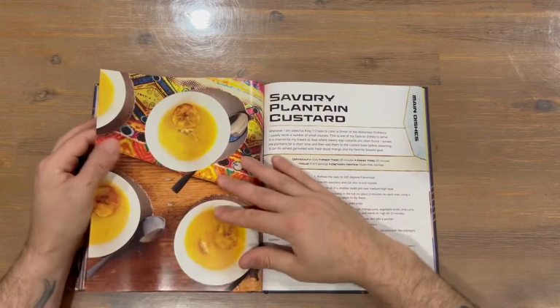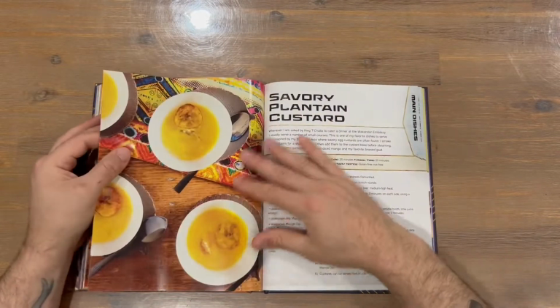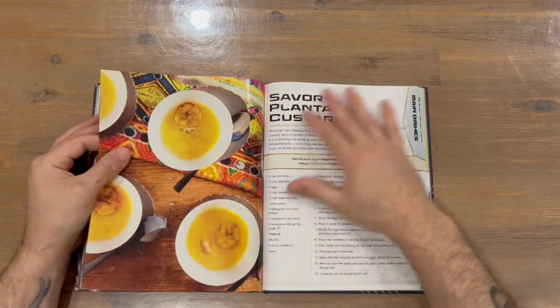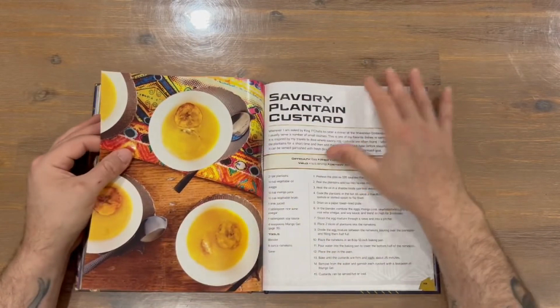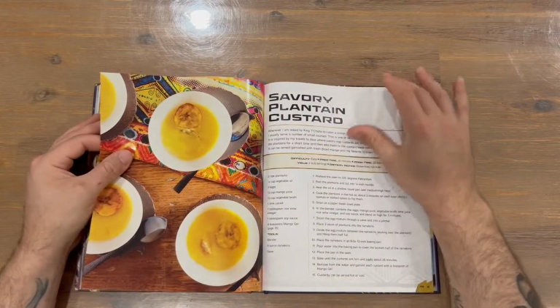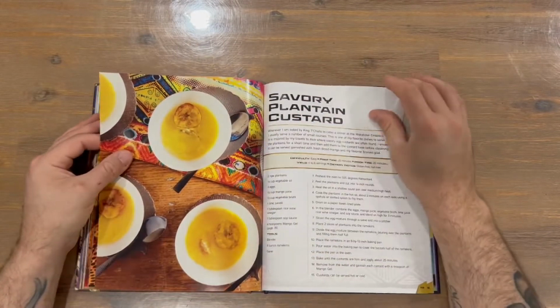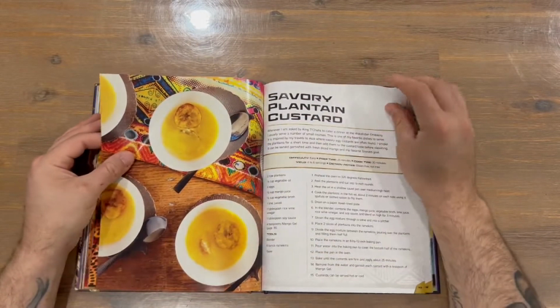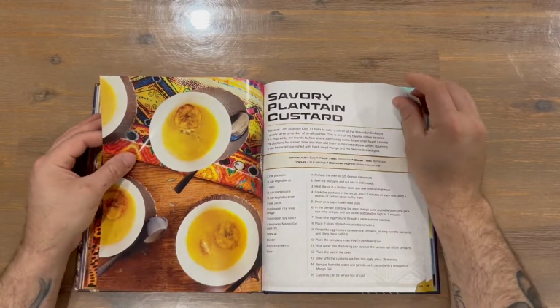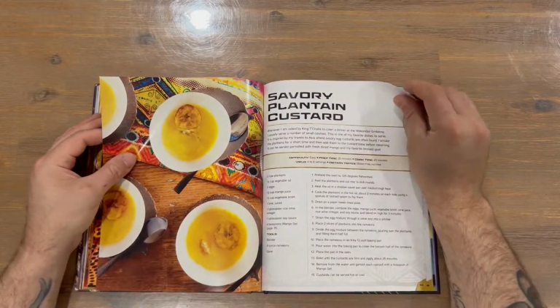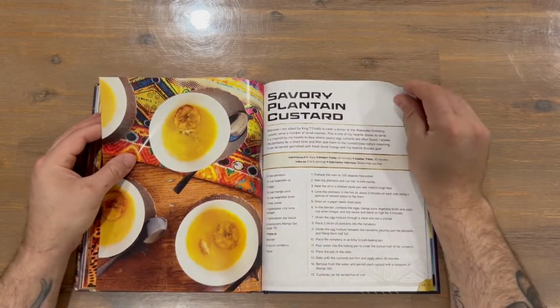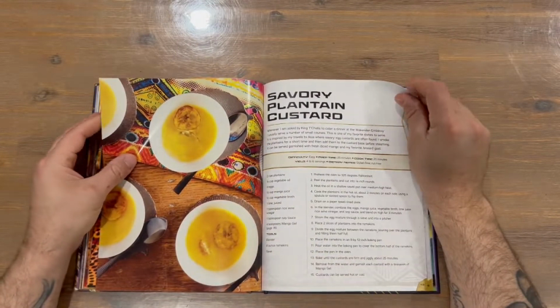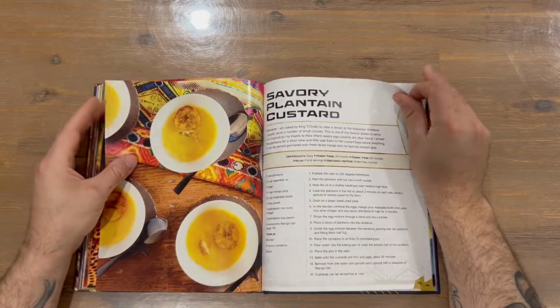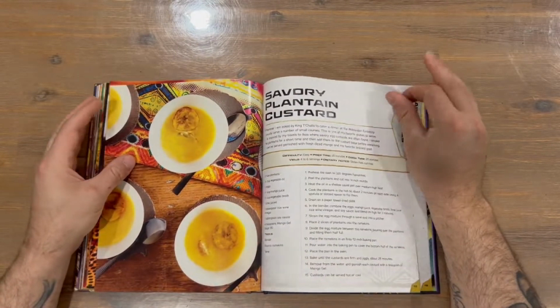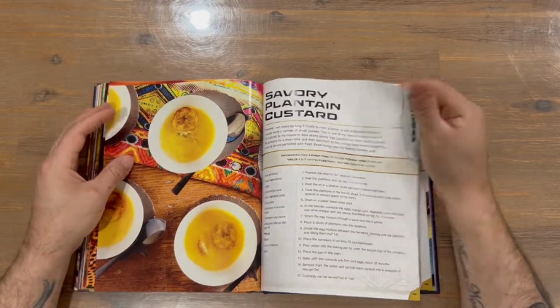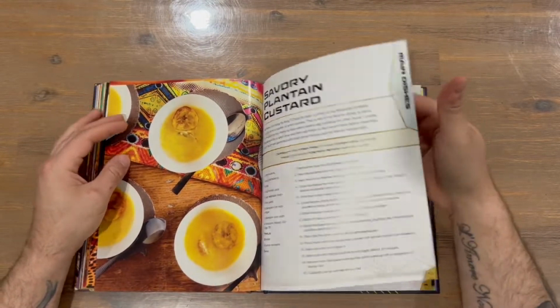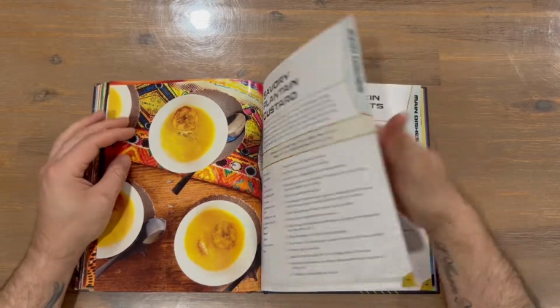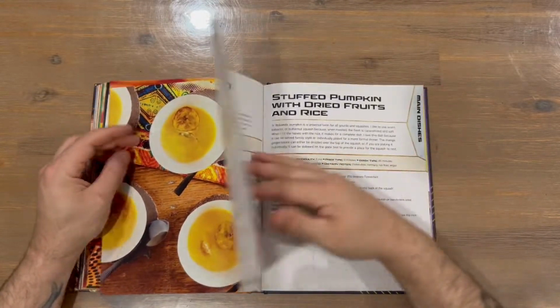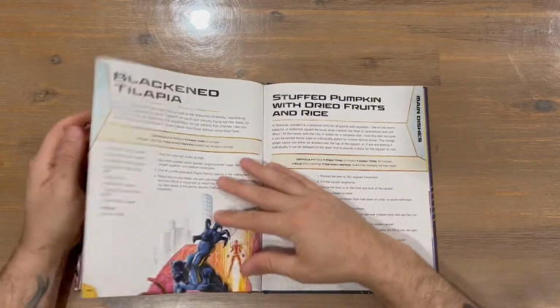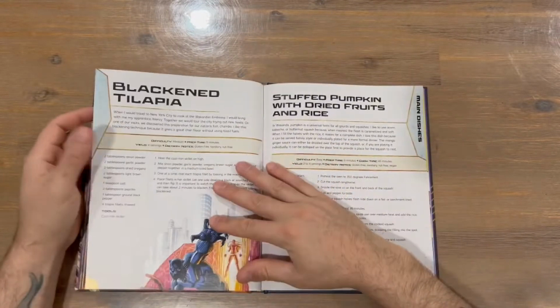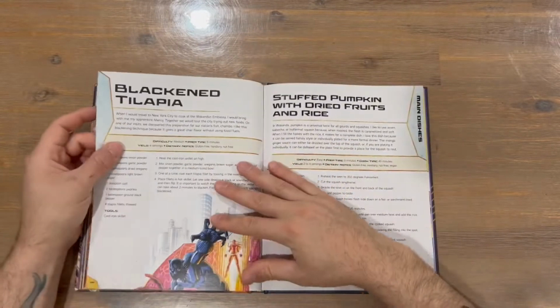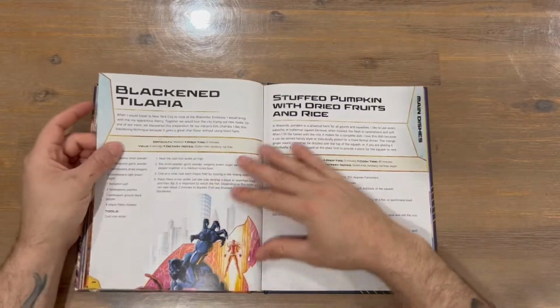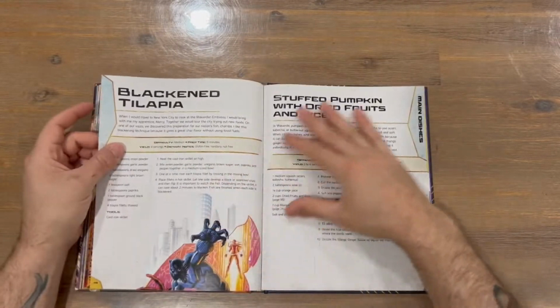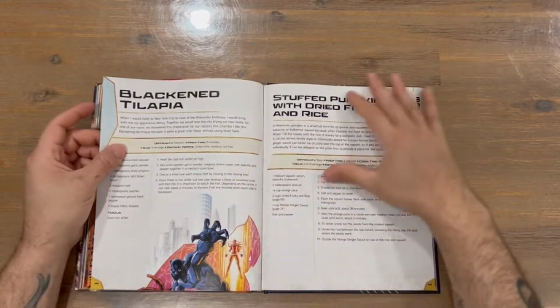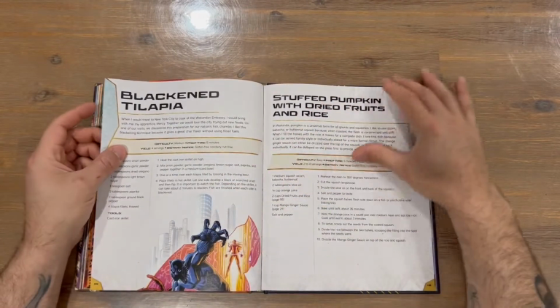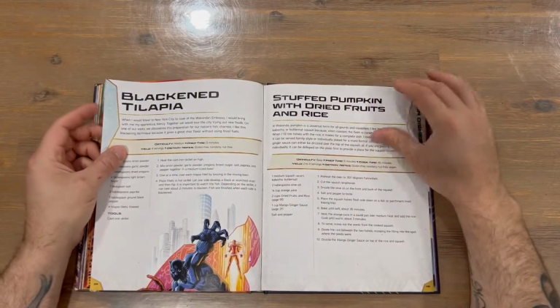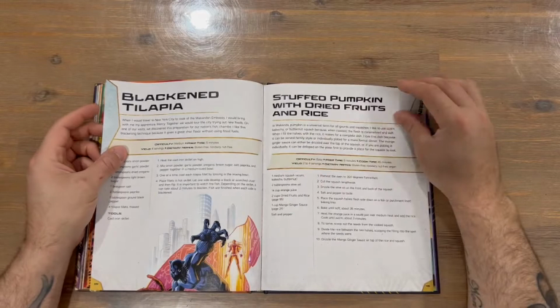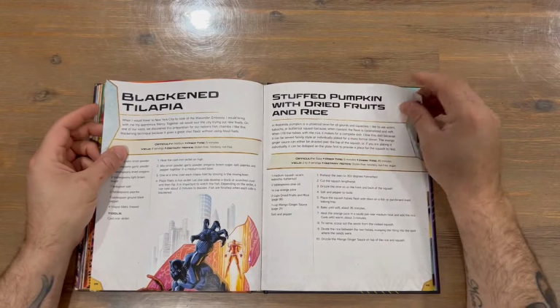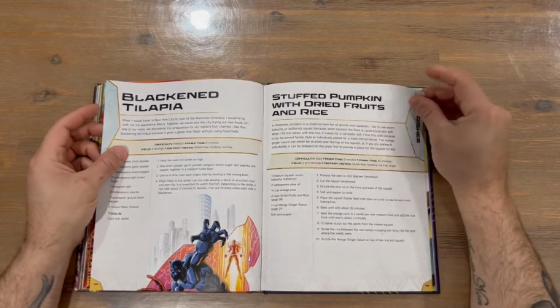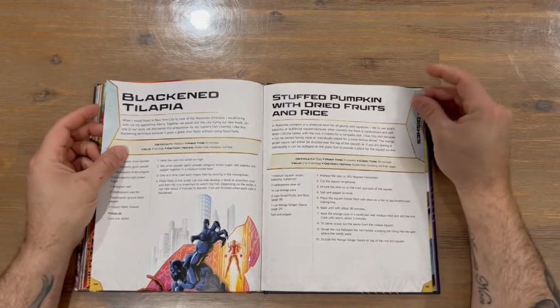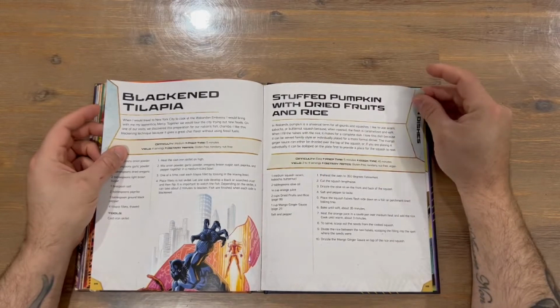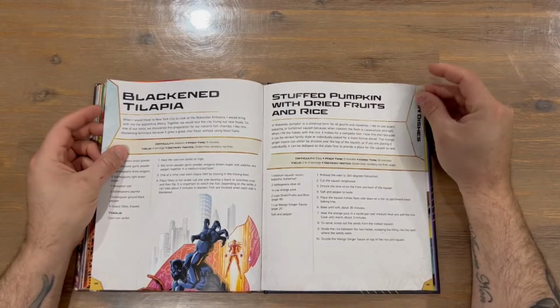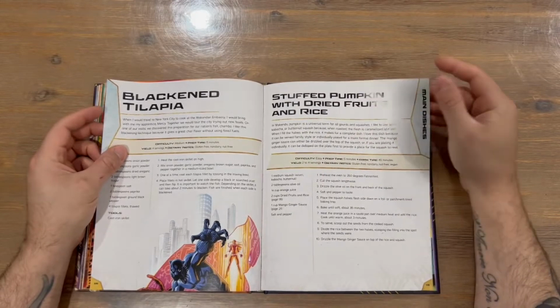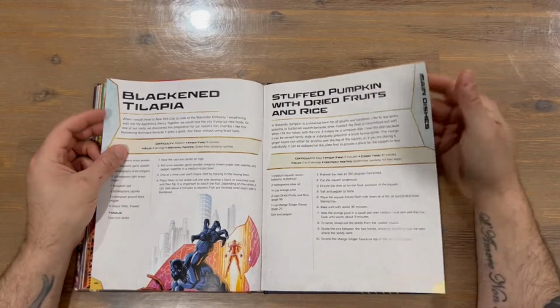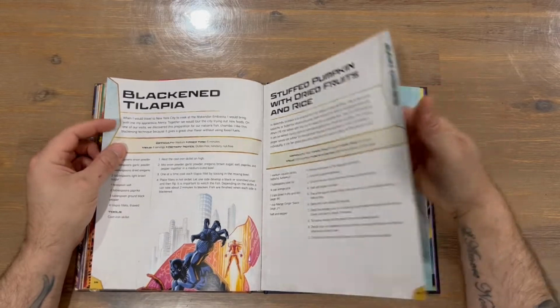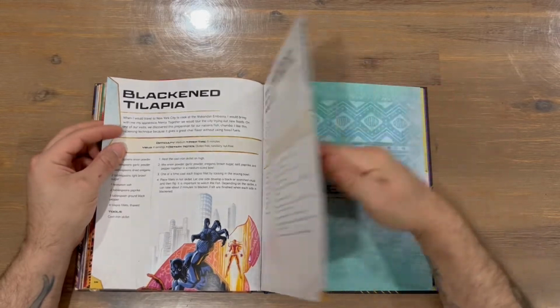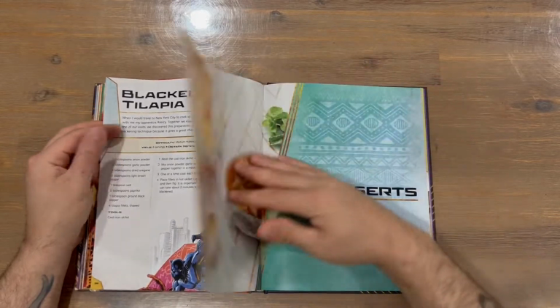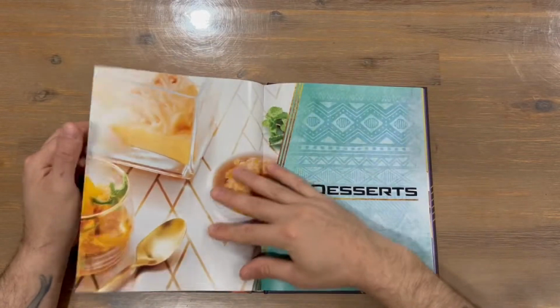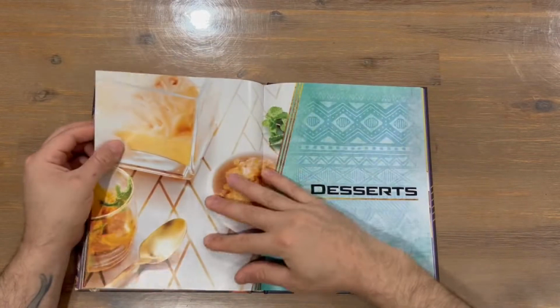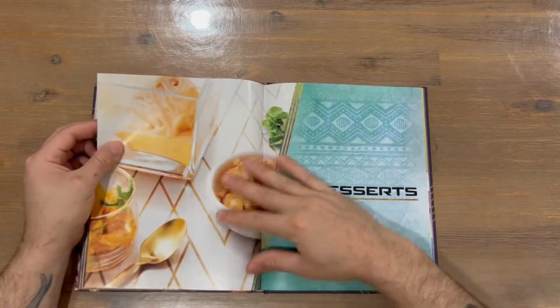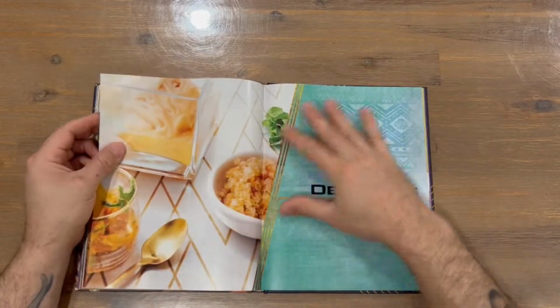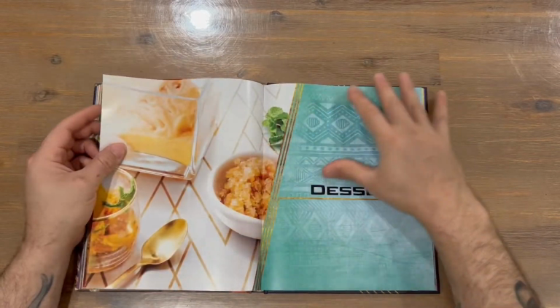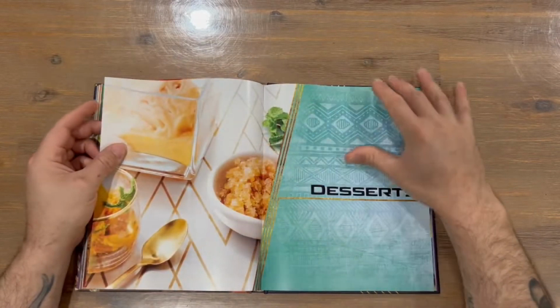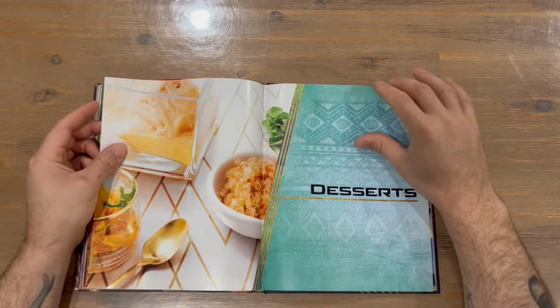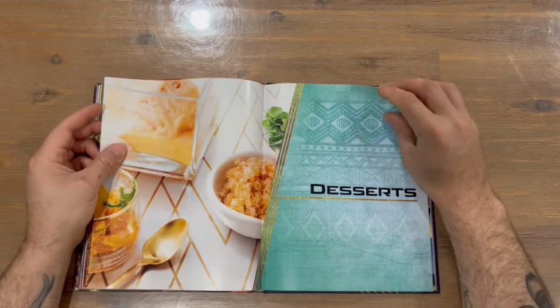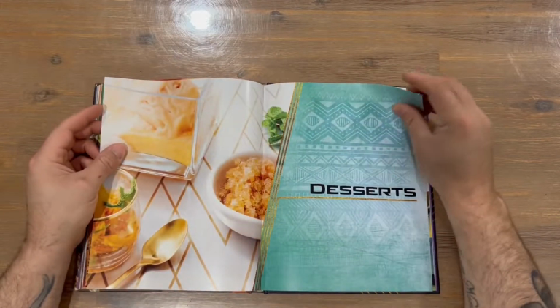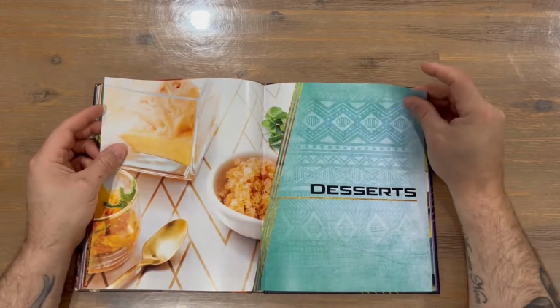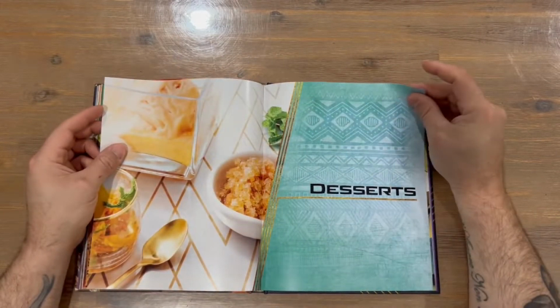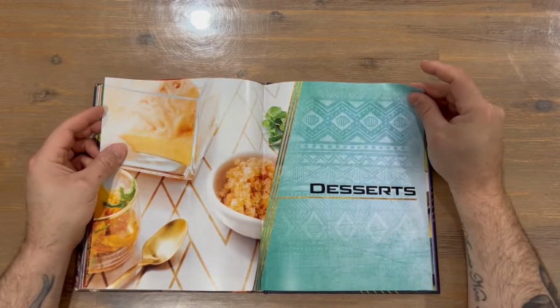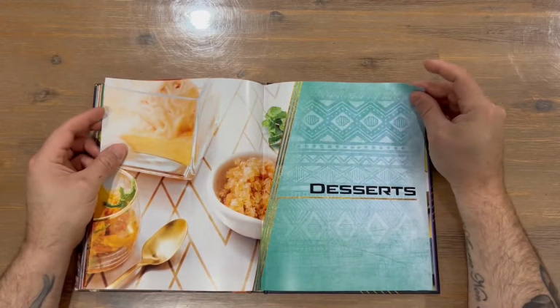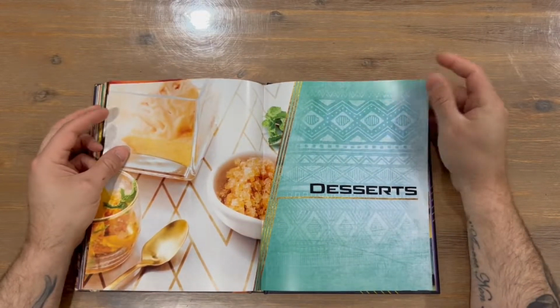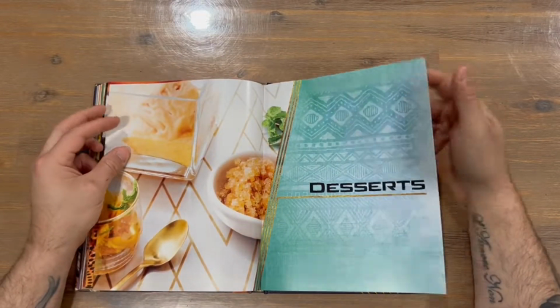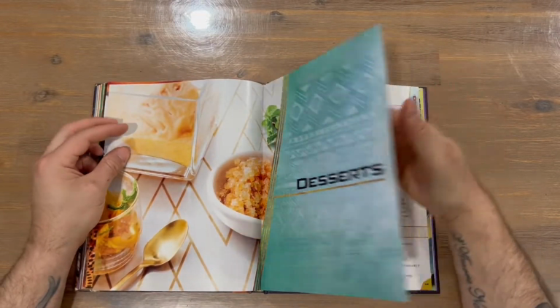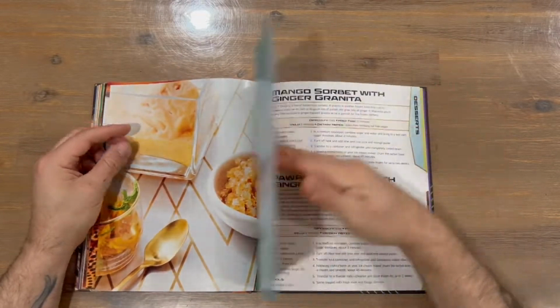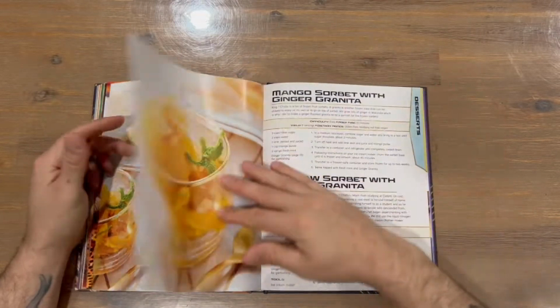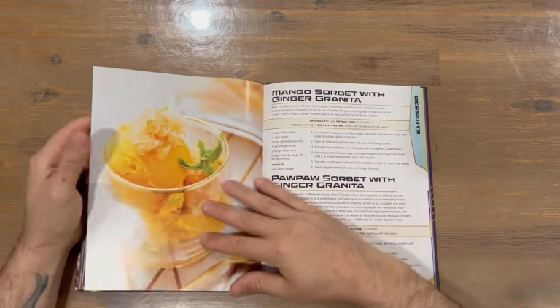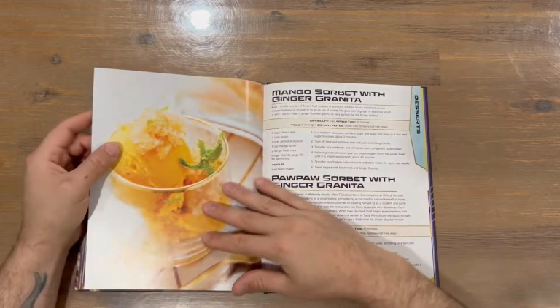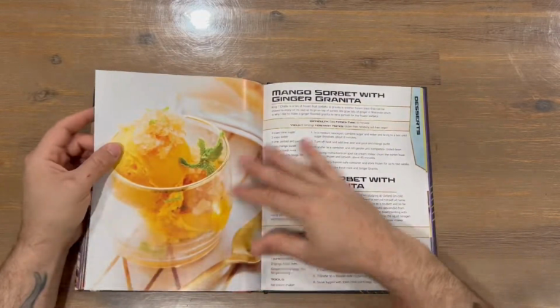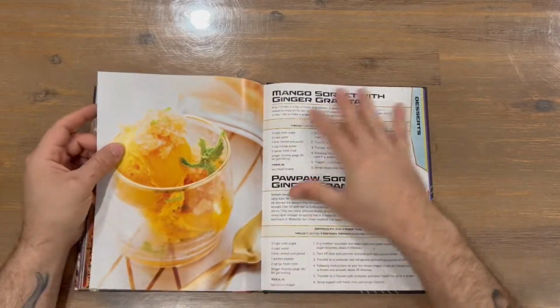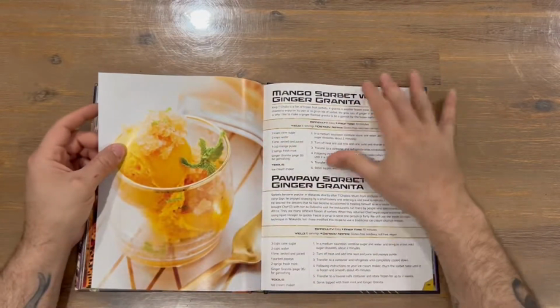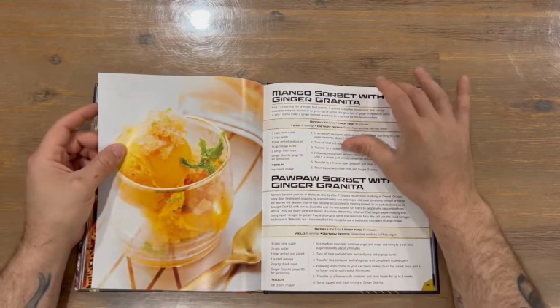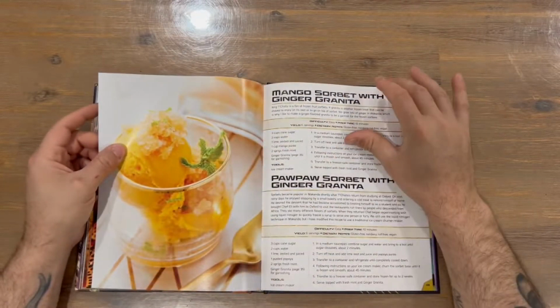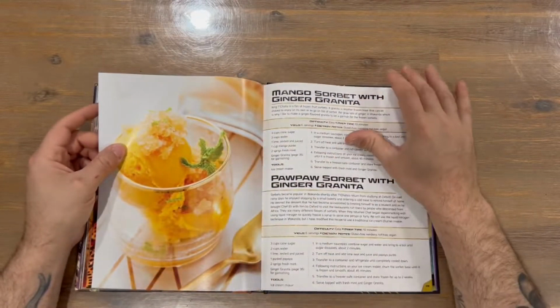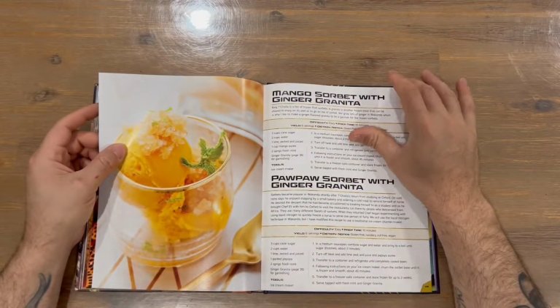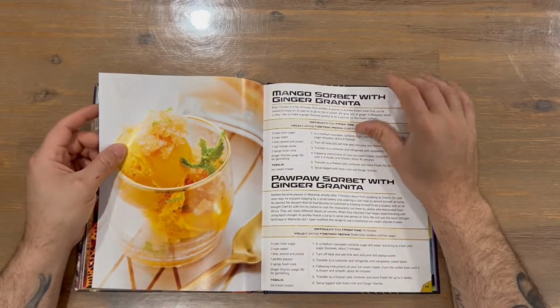There's another advanced recipe here, and we're now up to the desserts section.